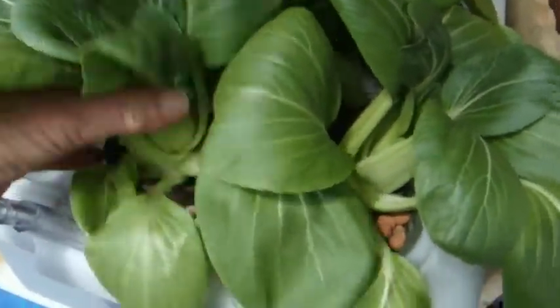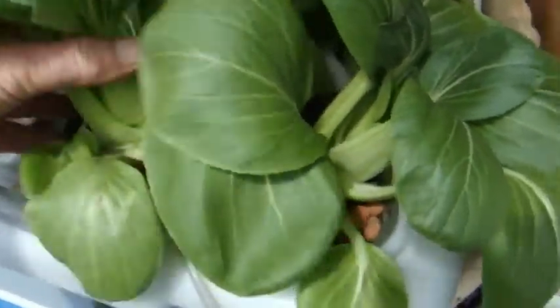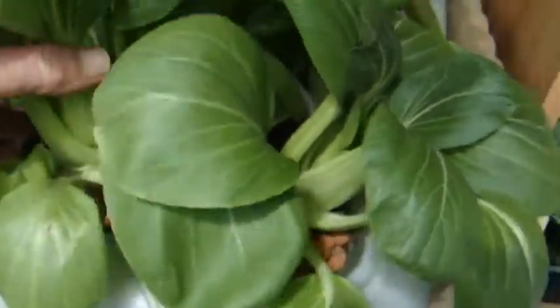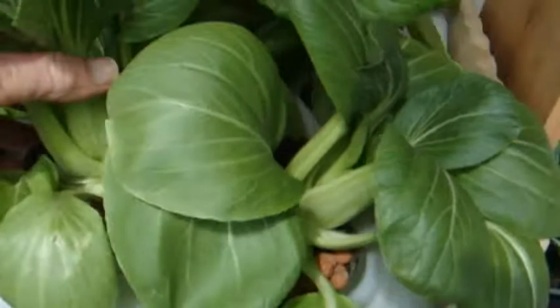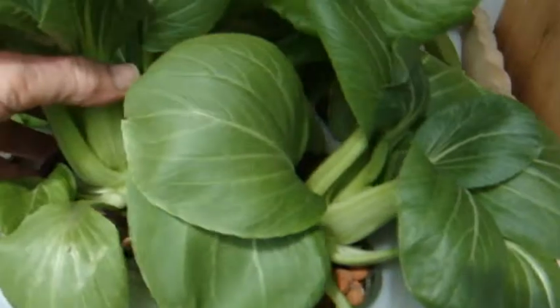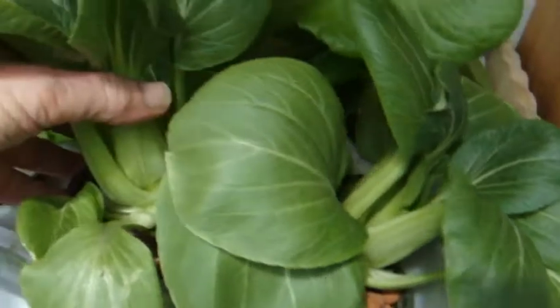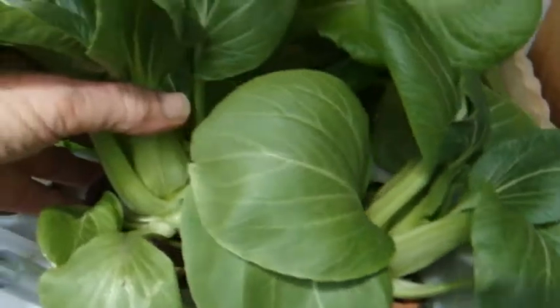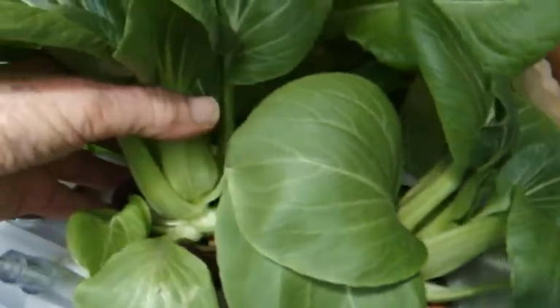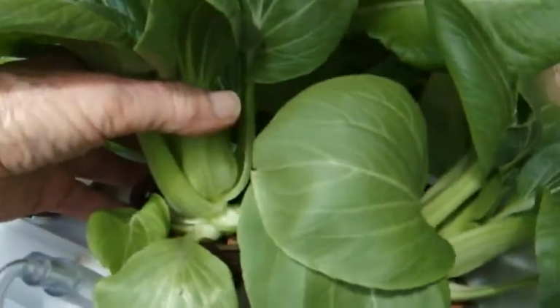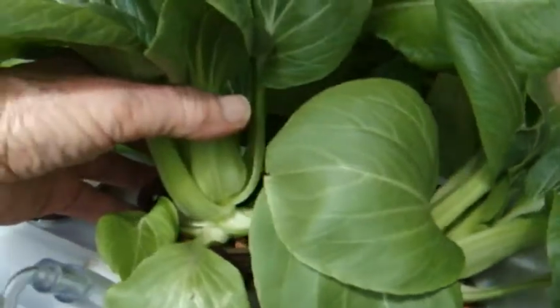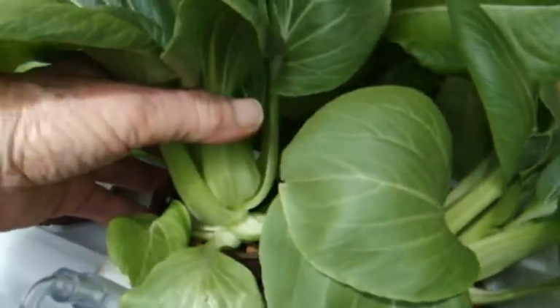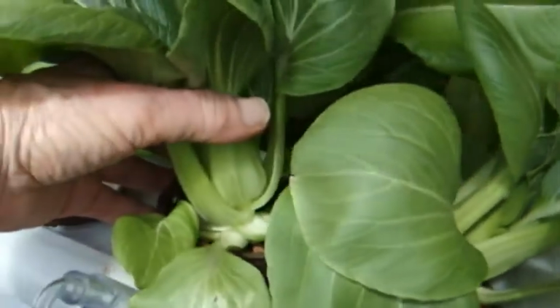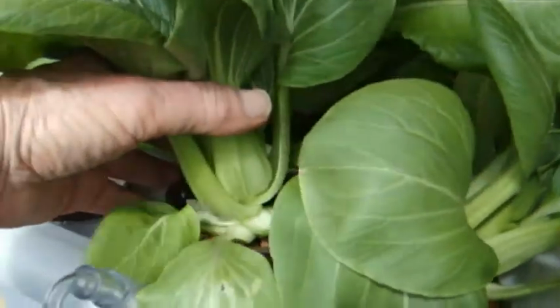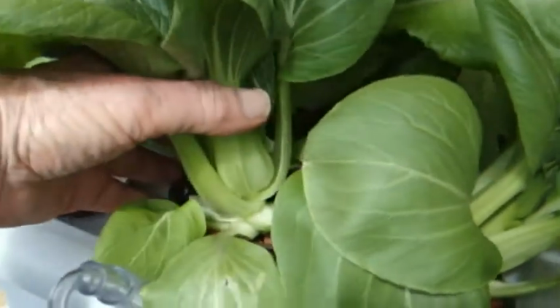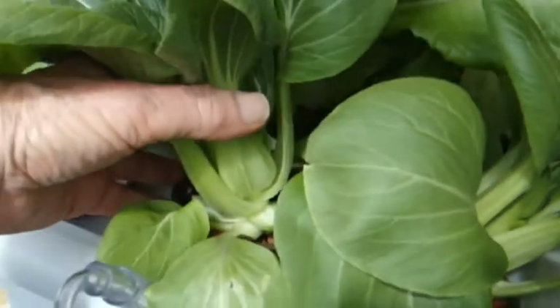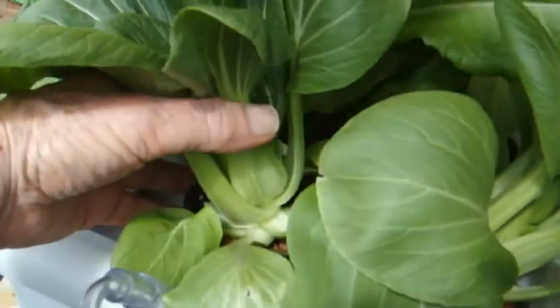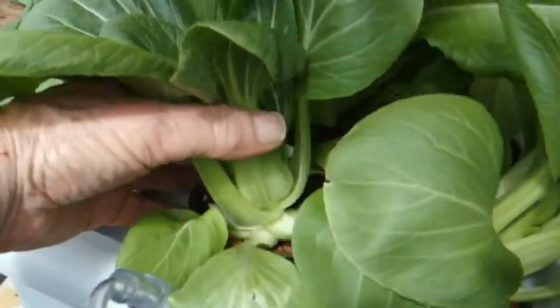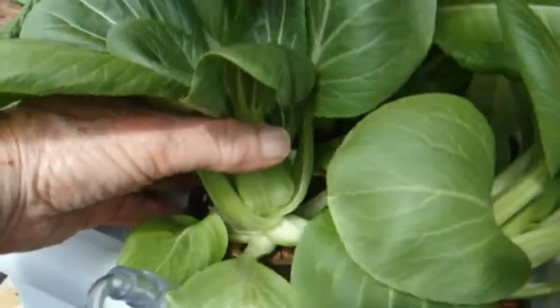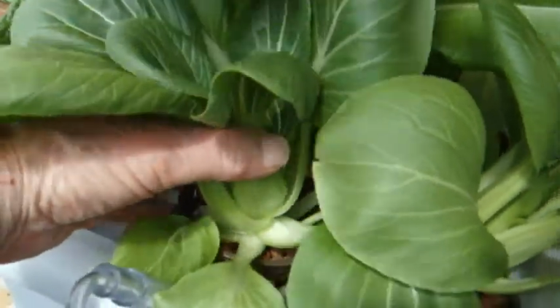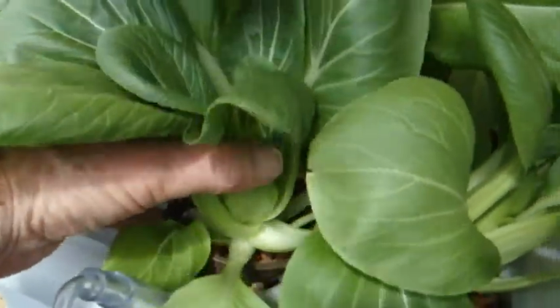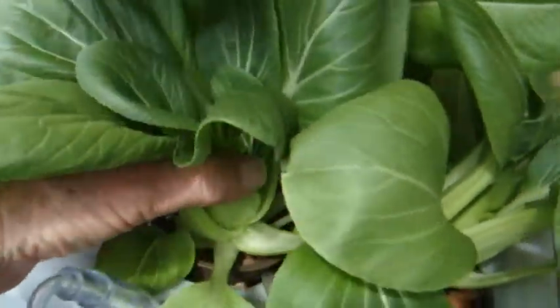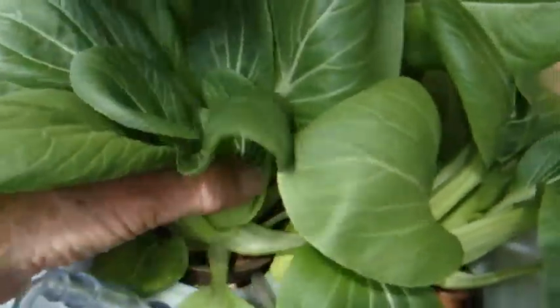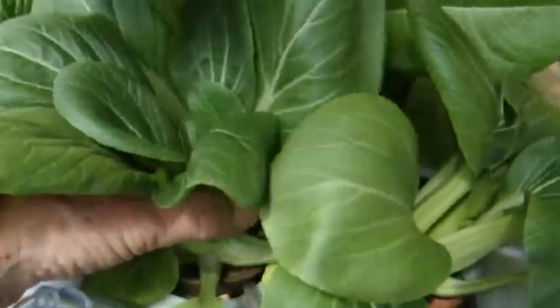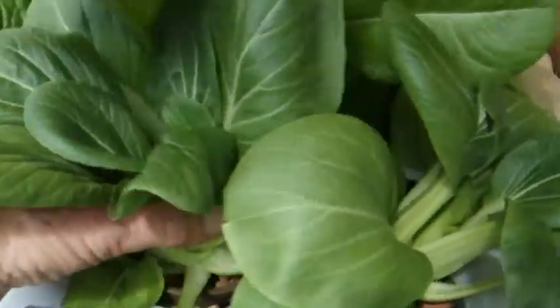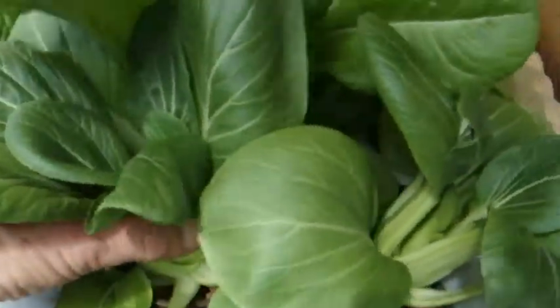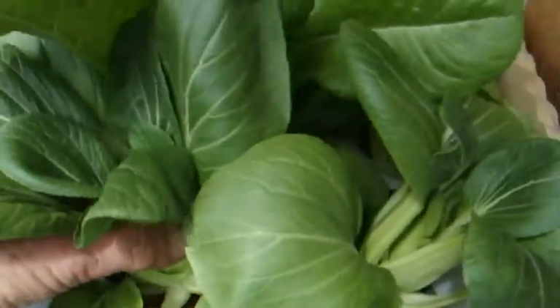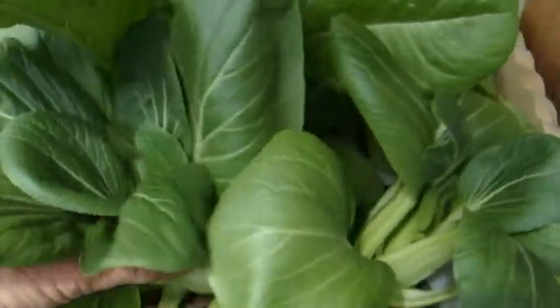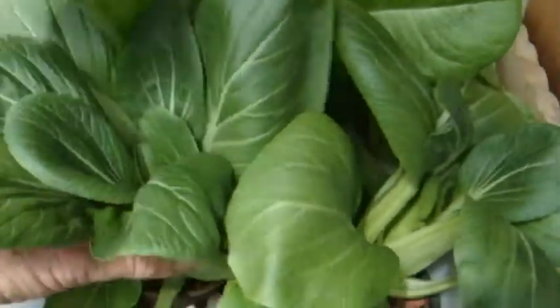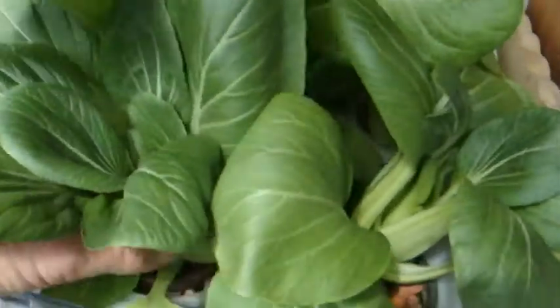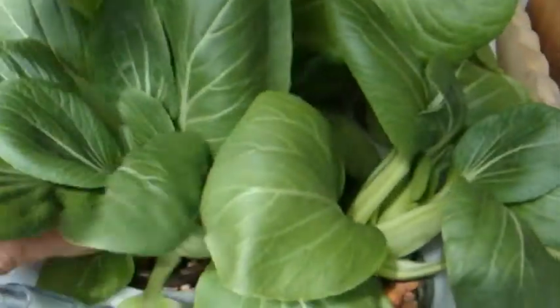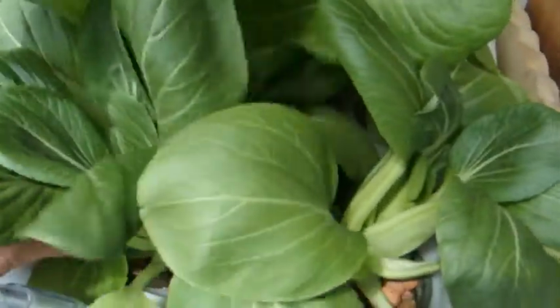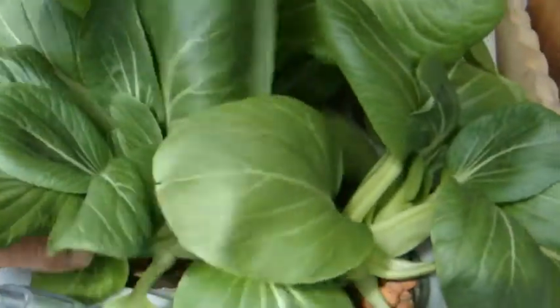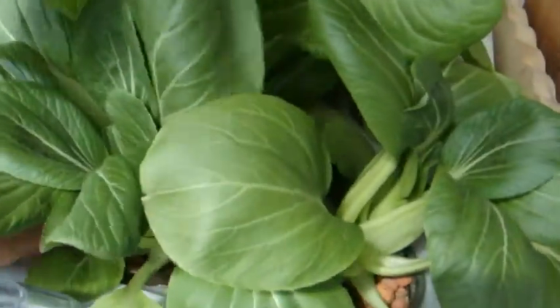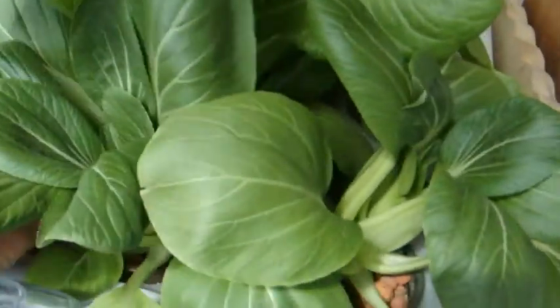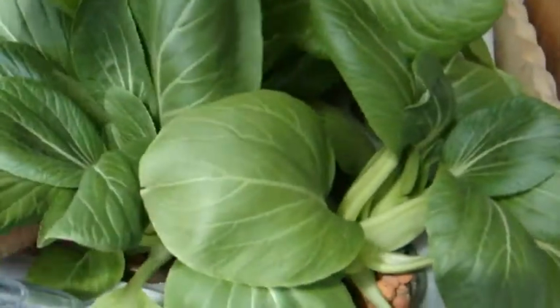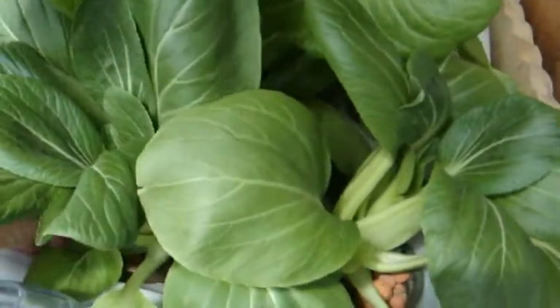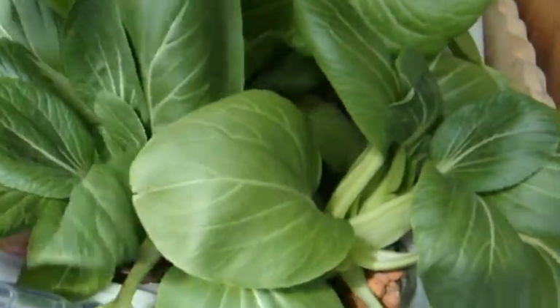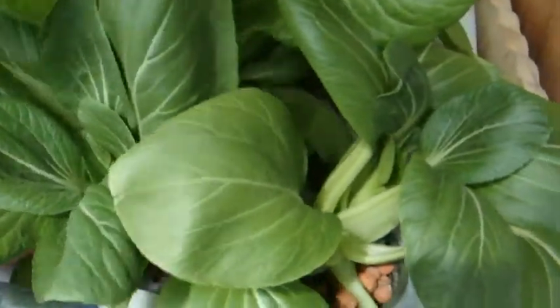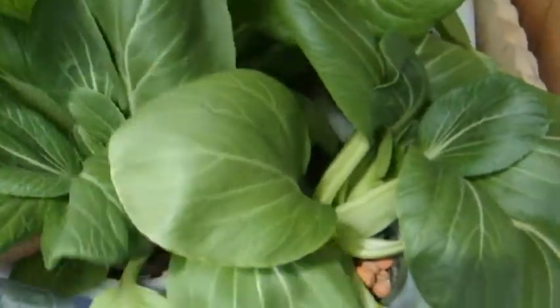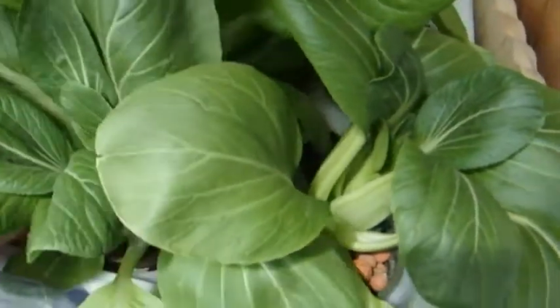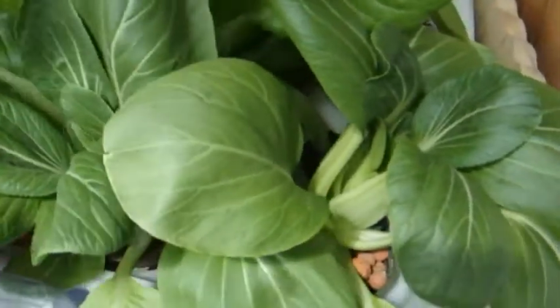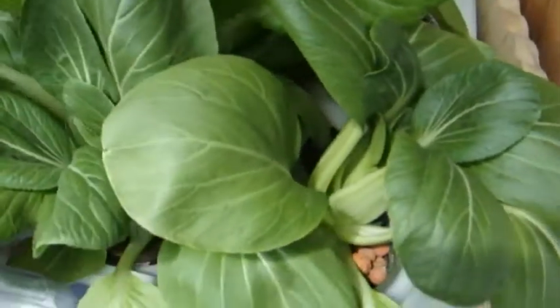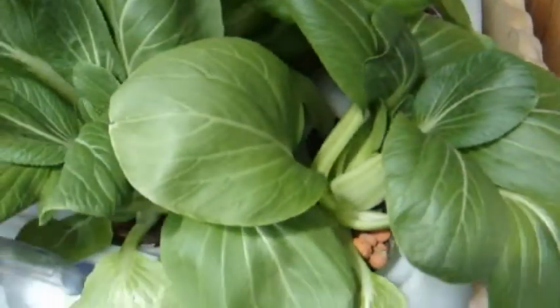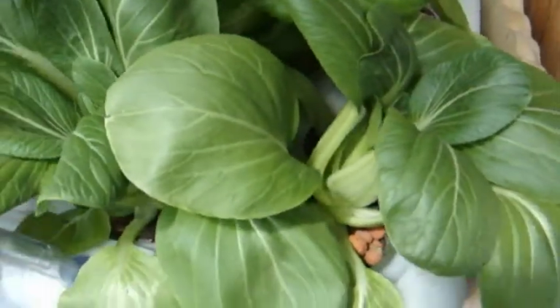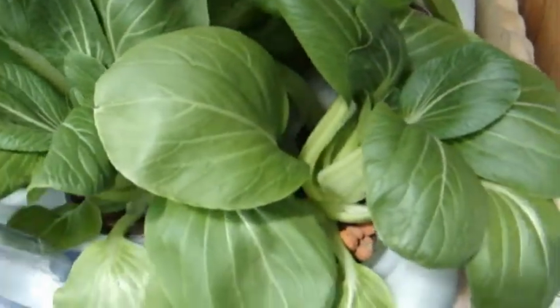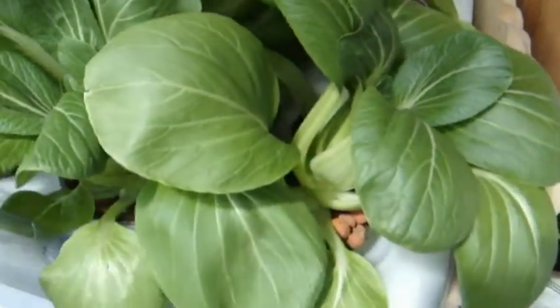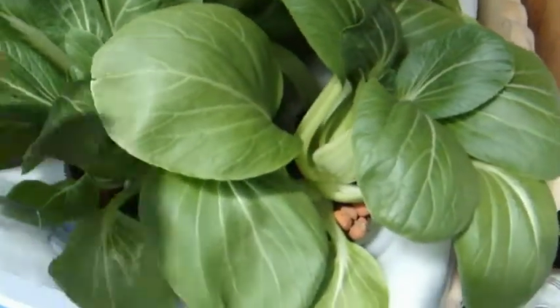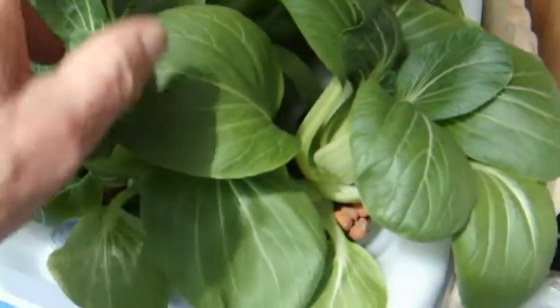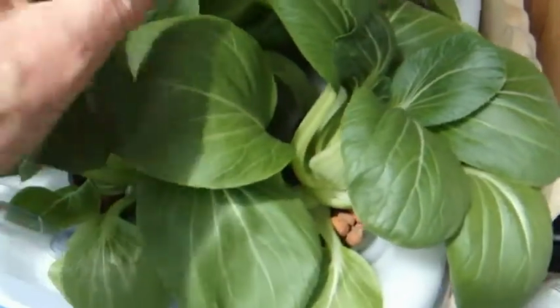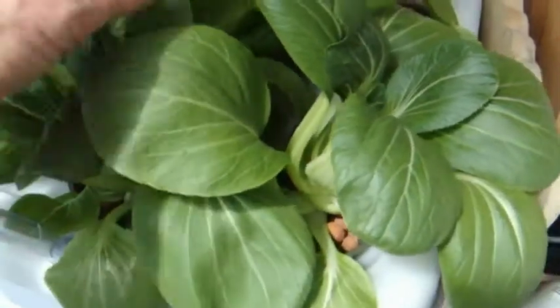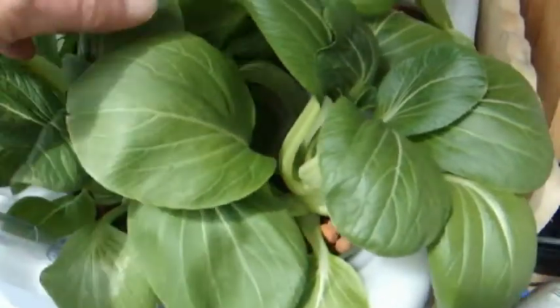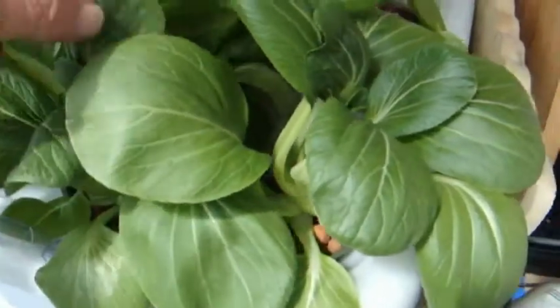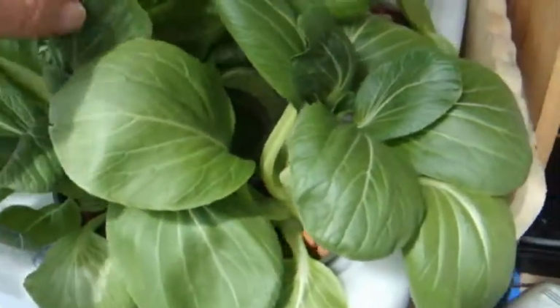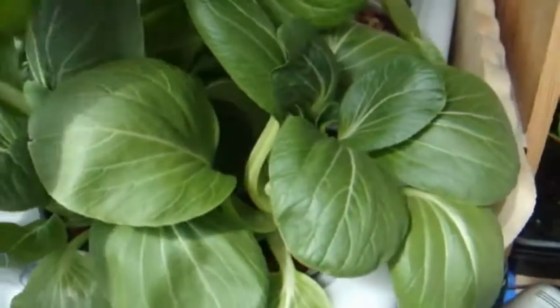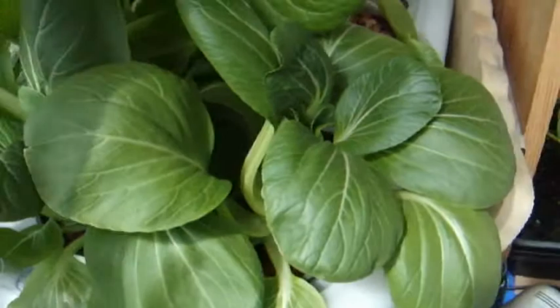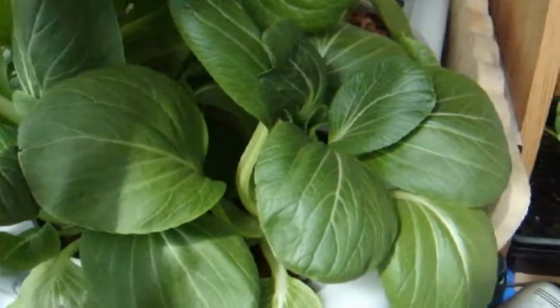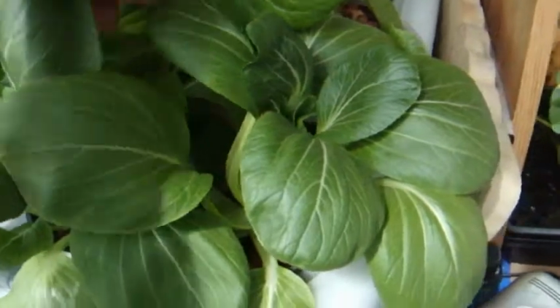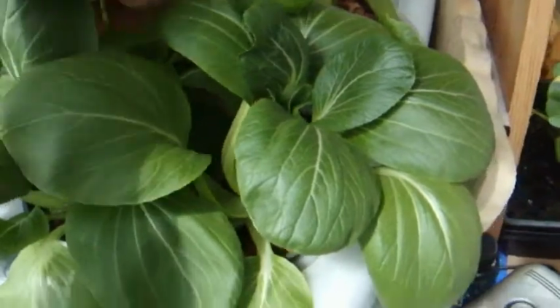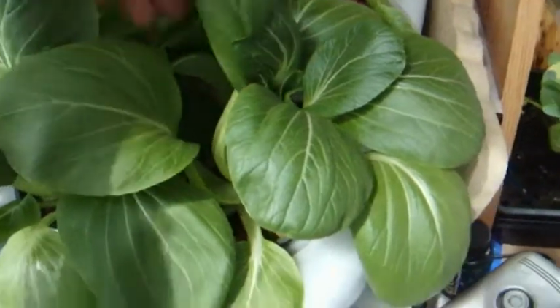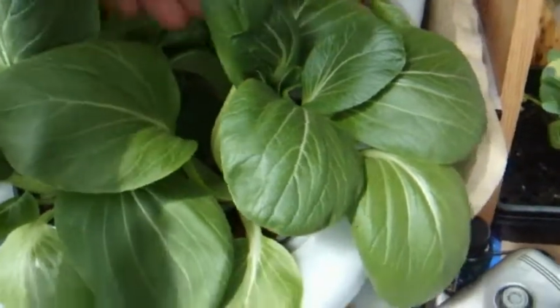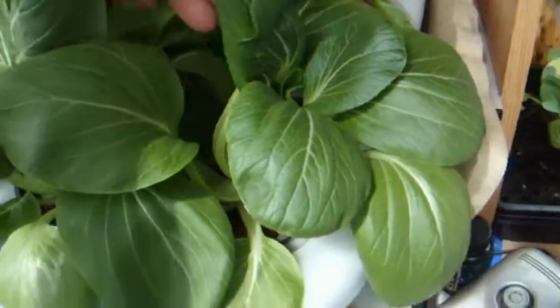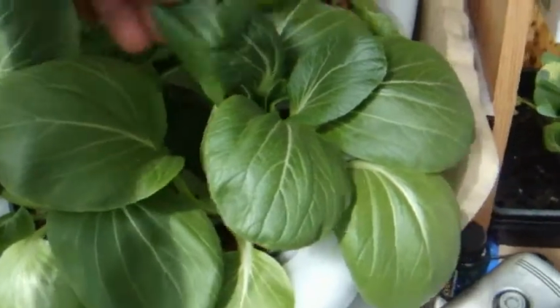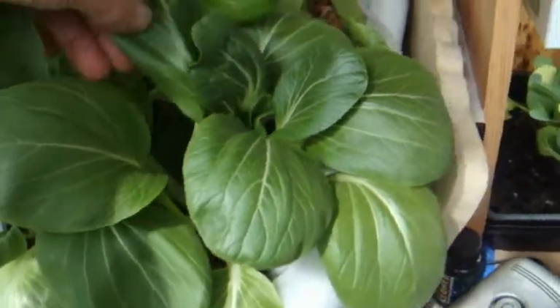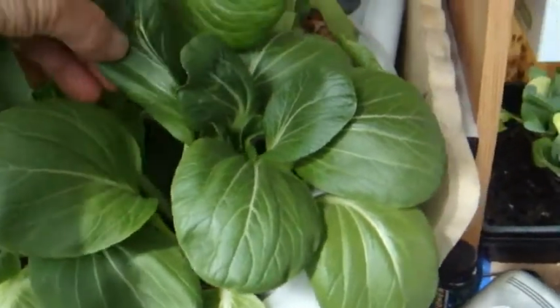I don't think that's a baby anymore. Anyway, we're going to take some of this and use it in our green smoothie.